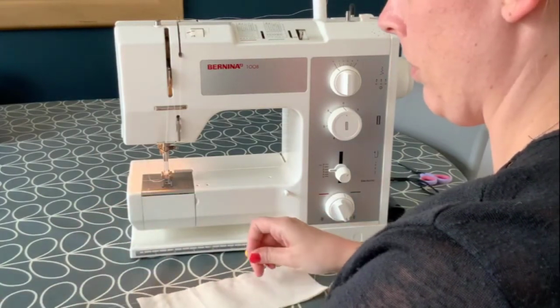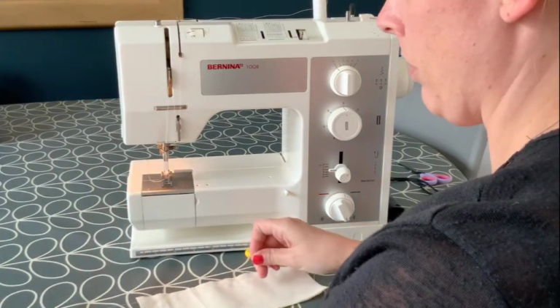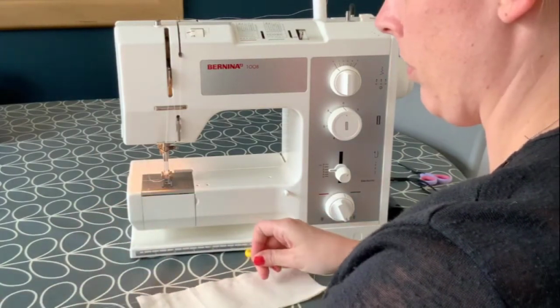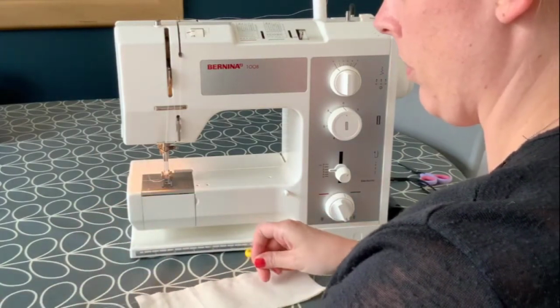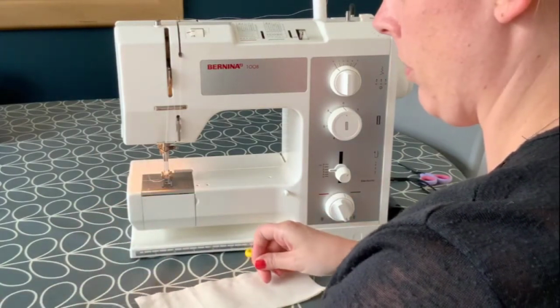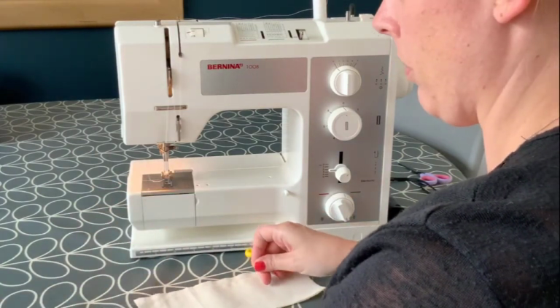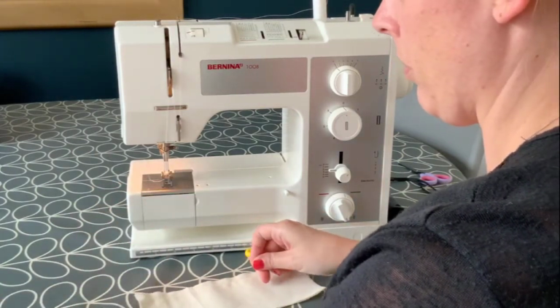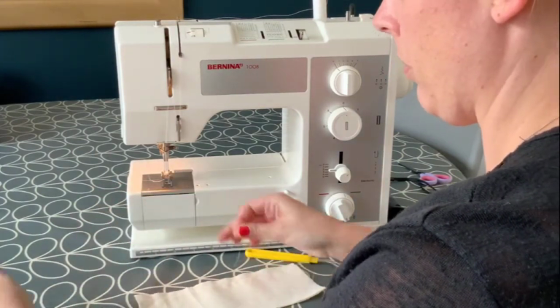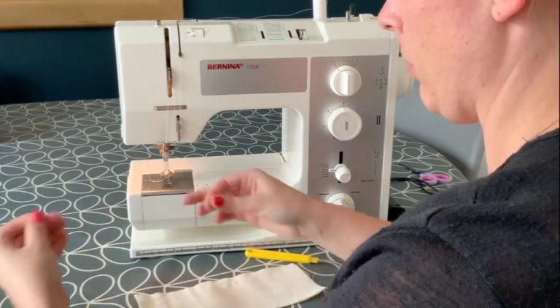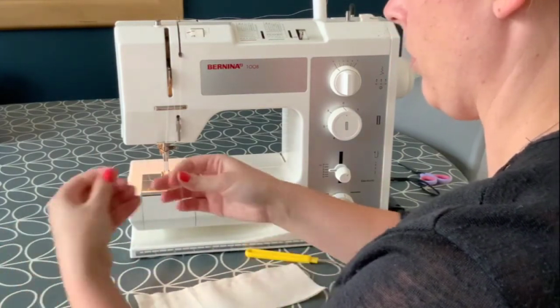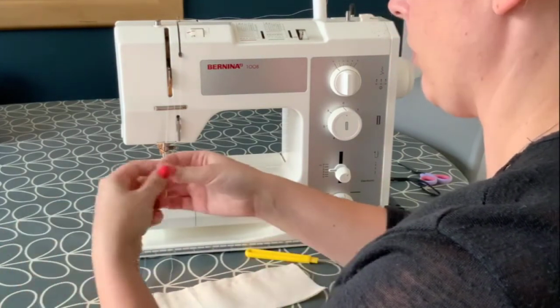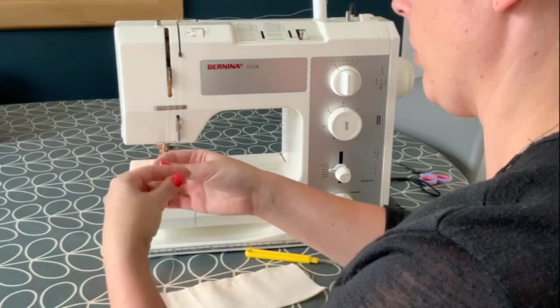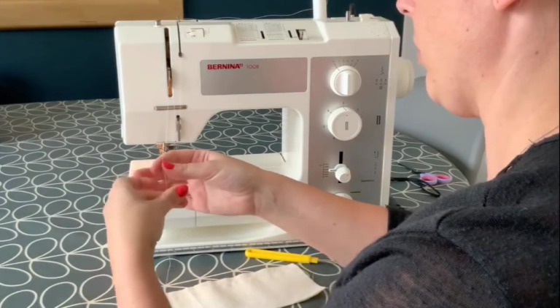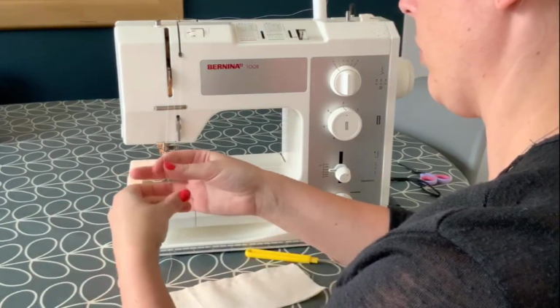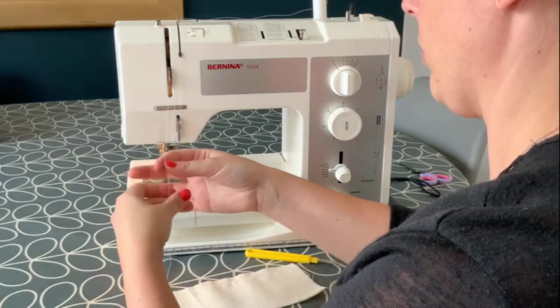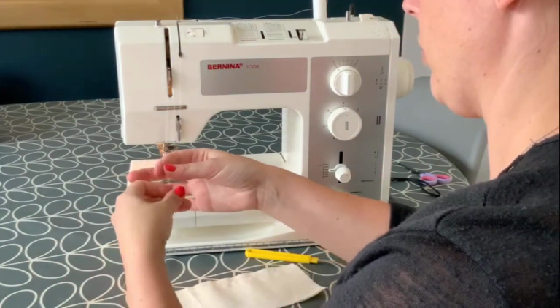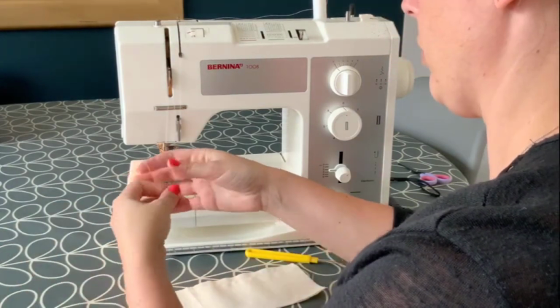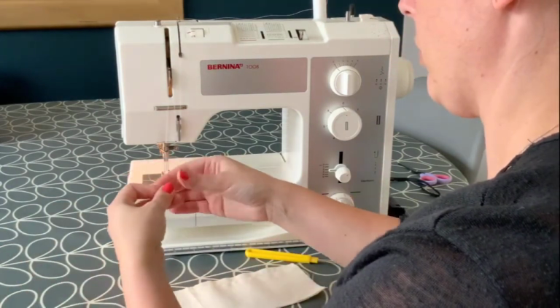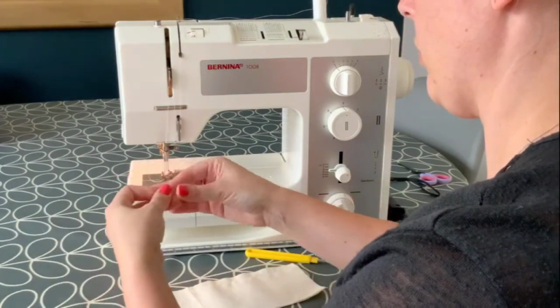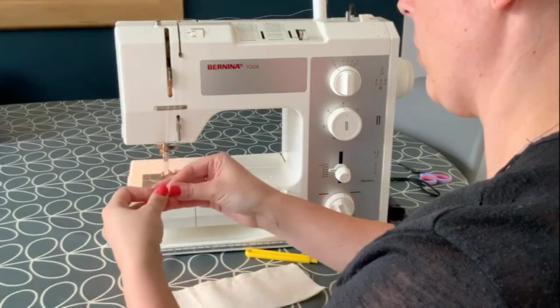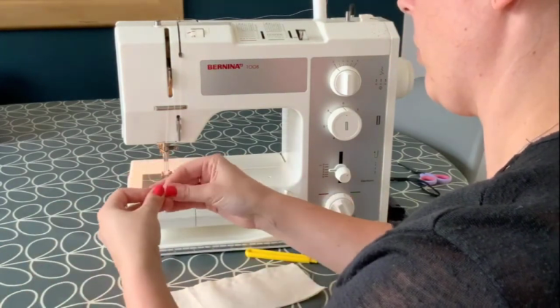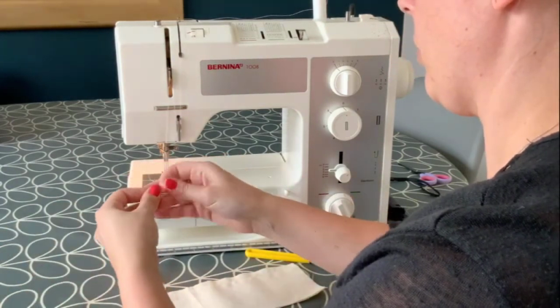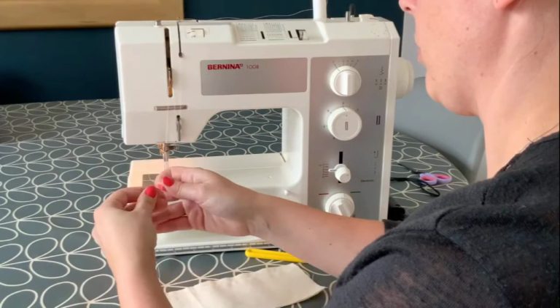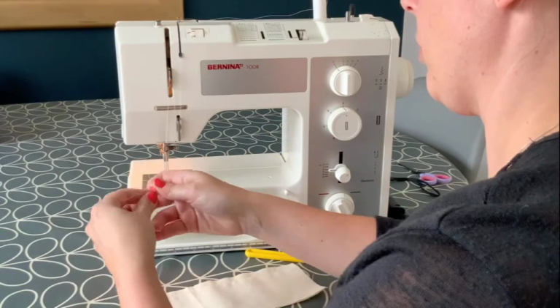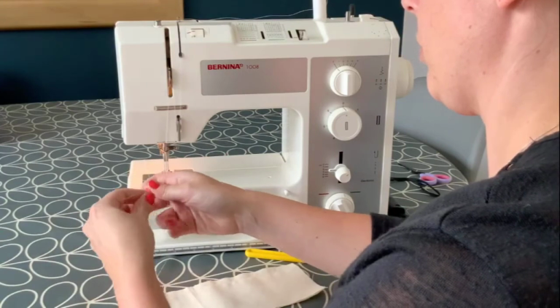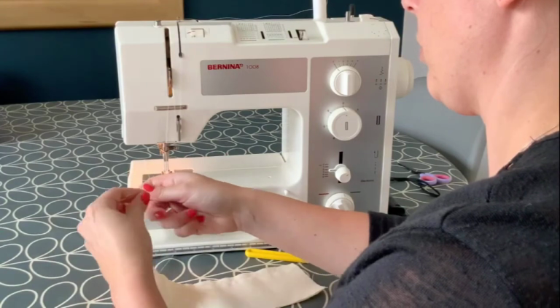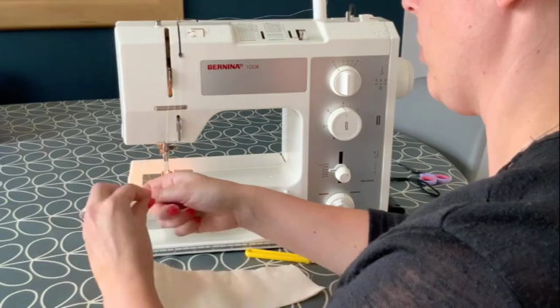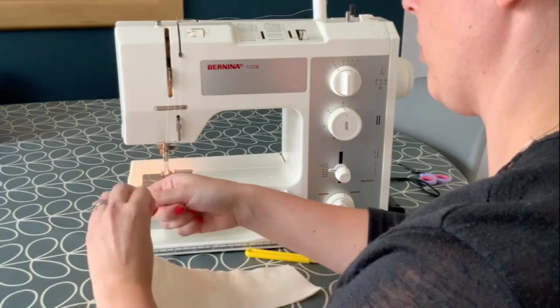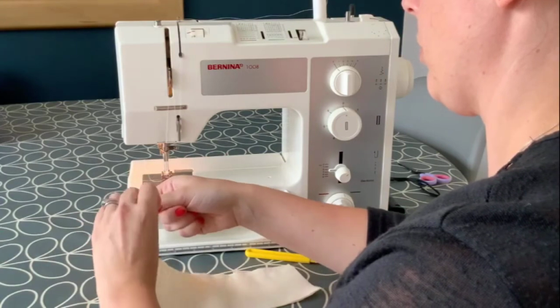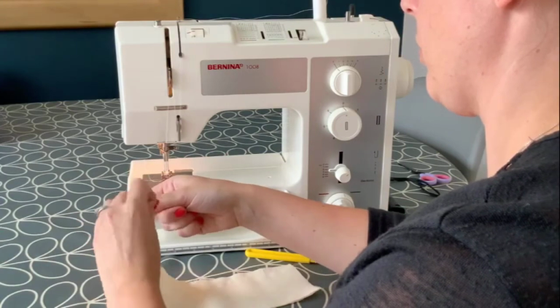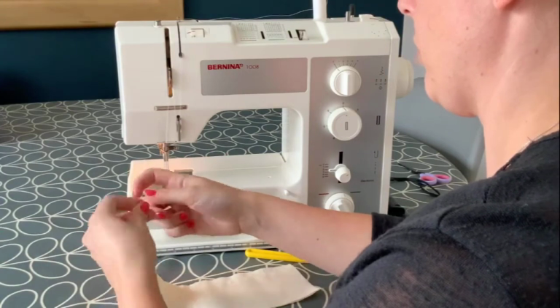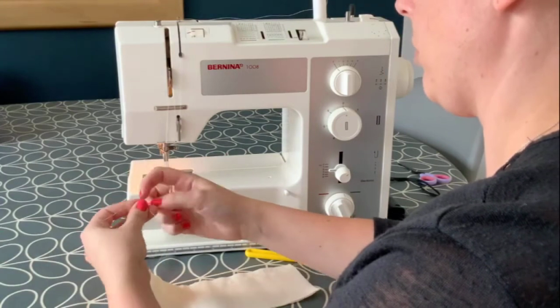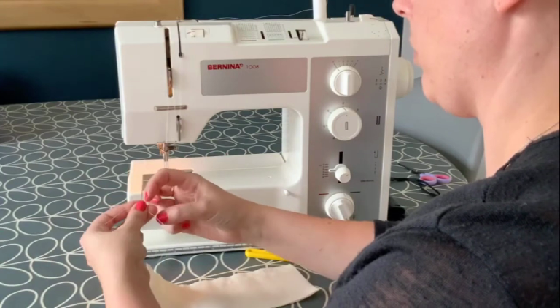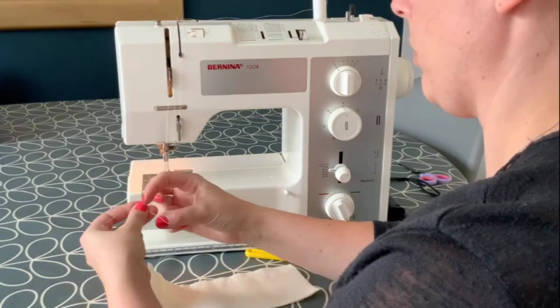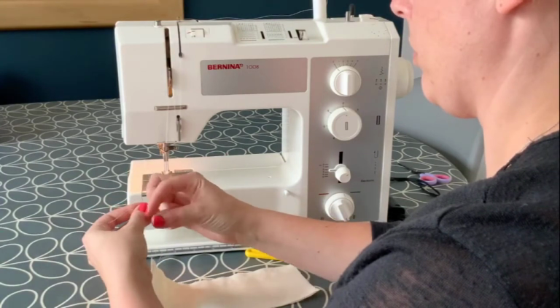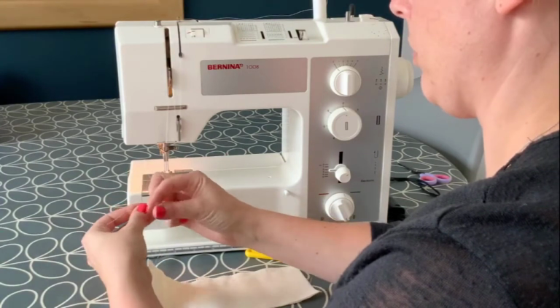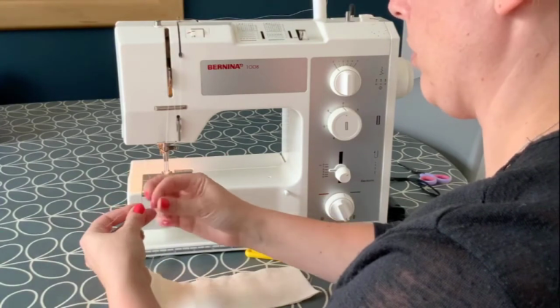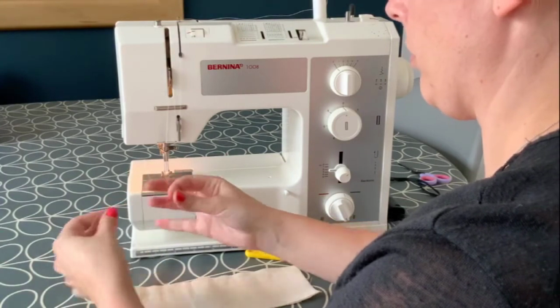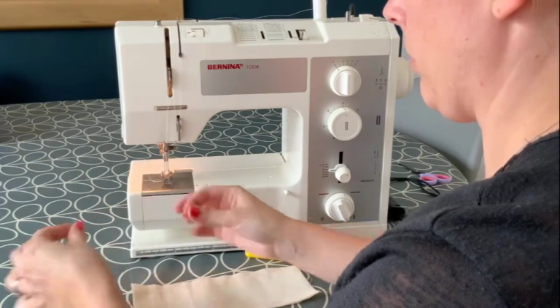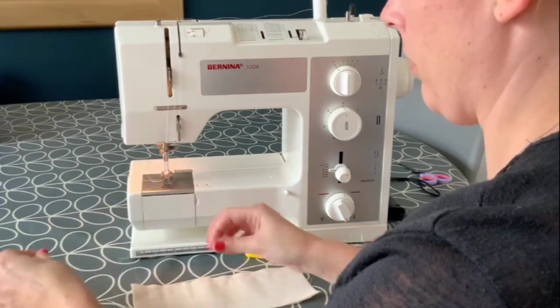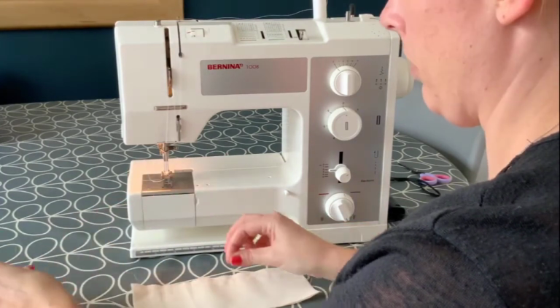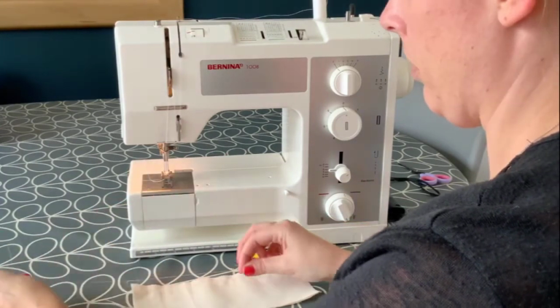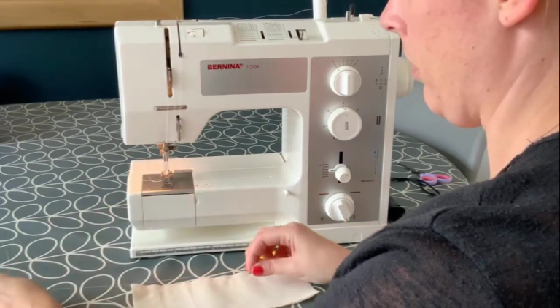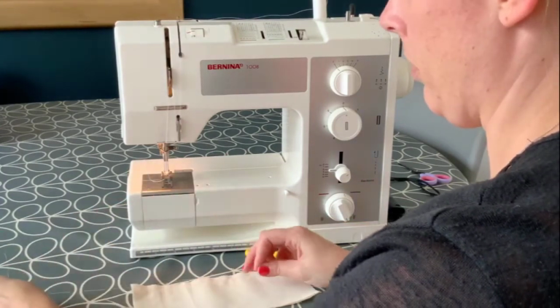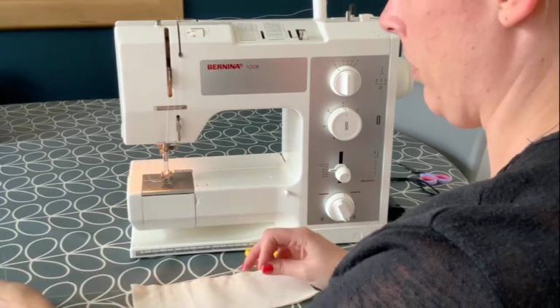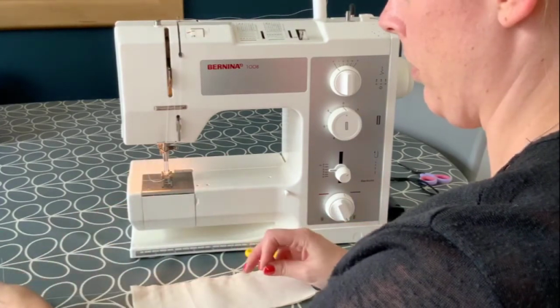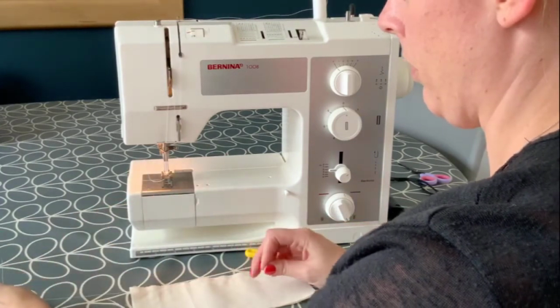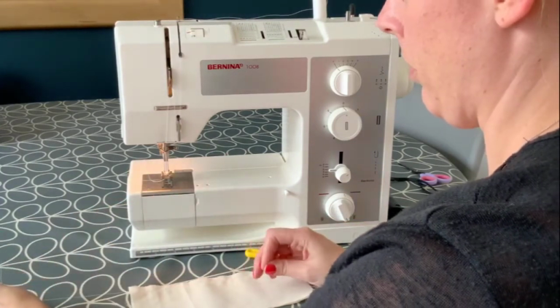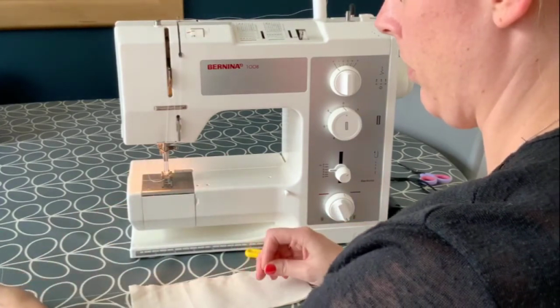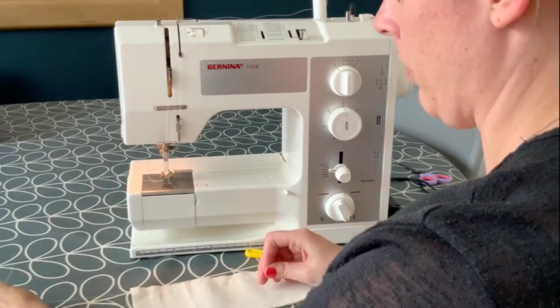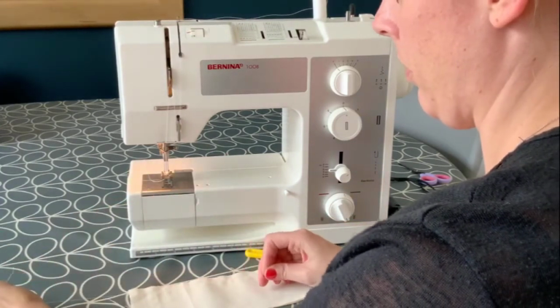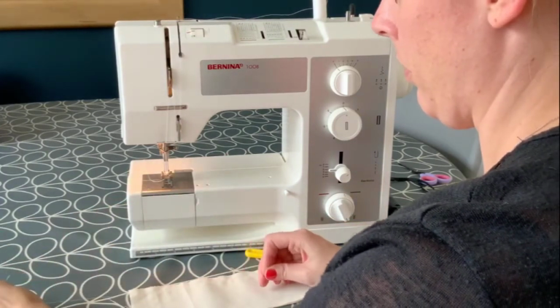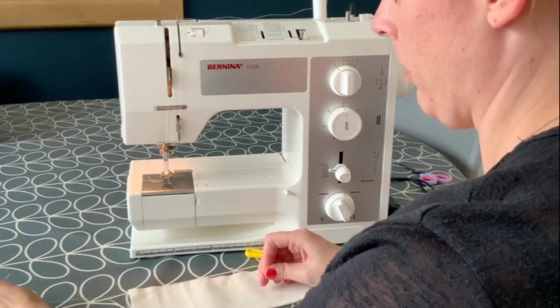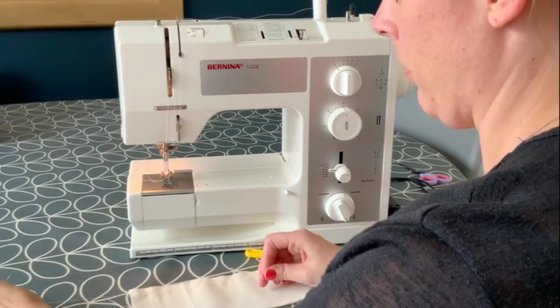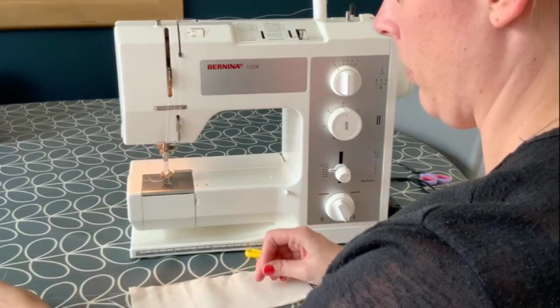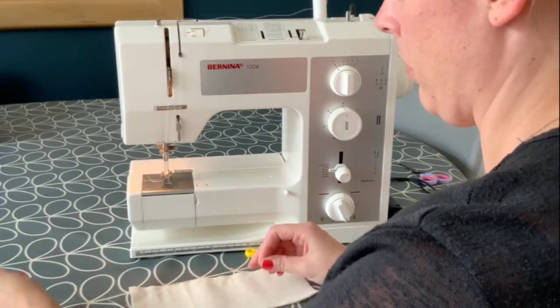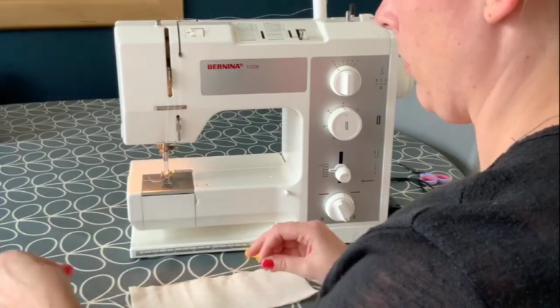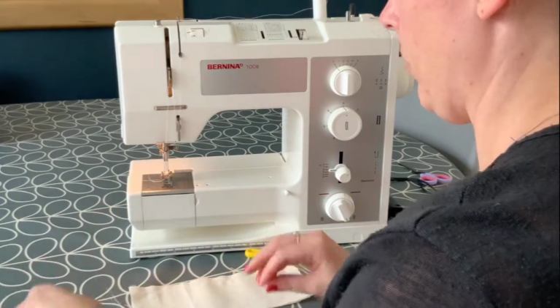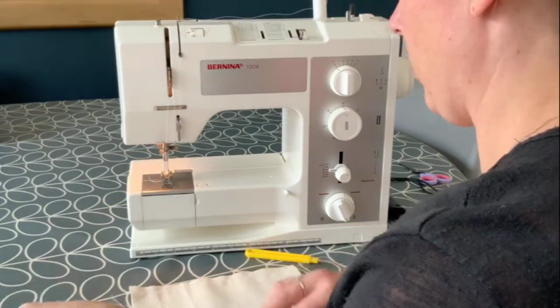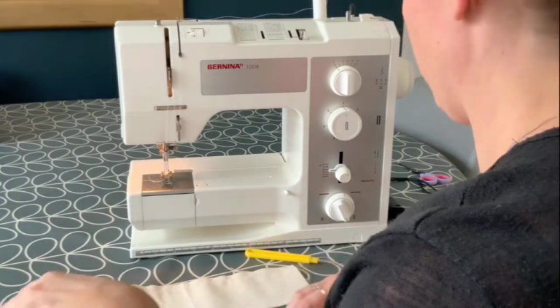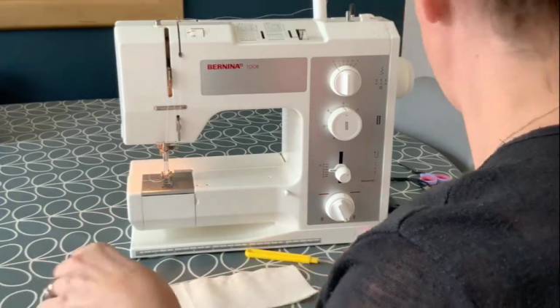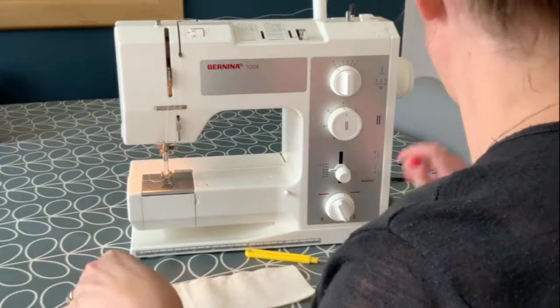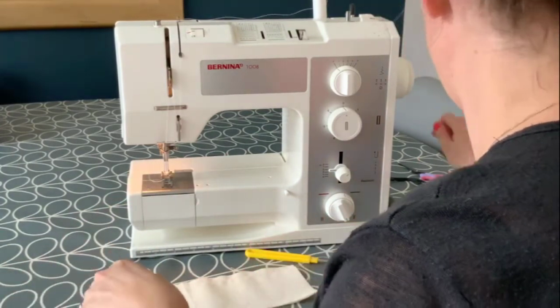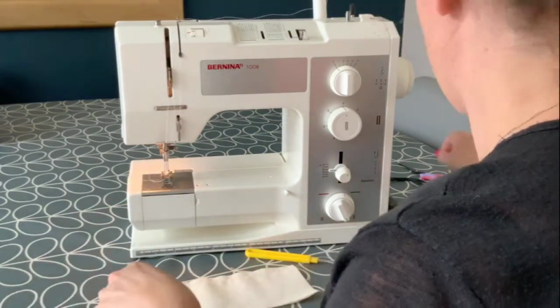Another, quicker method is to go backwards and forwards on the sewing machine for a few stitches either way, using the reverse lever.